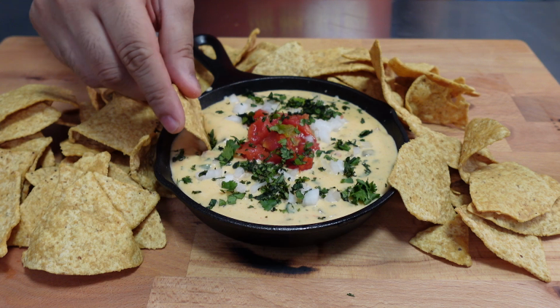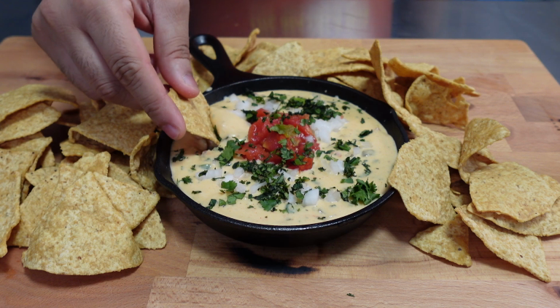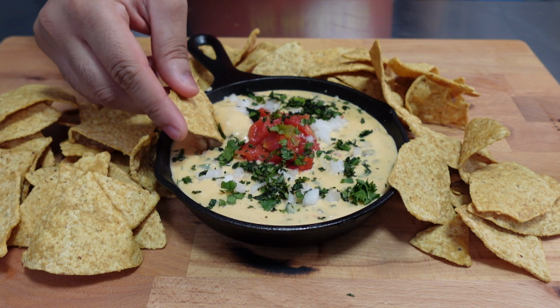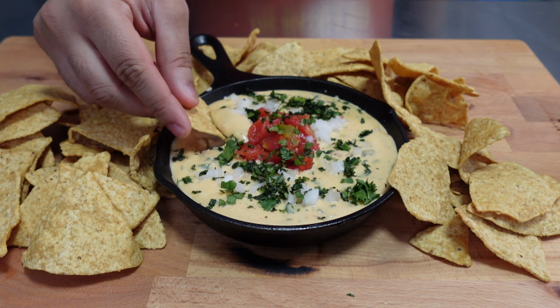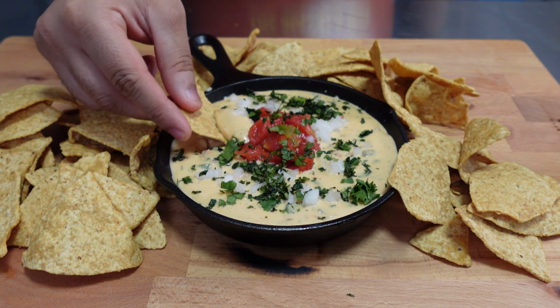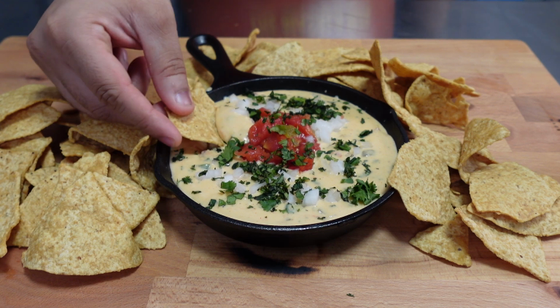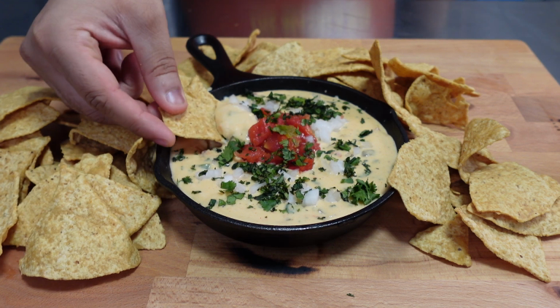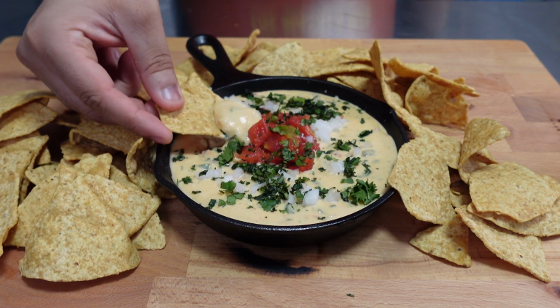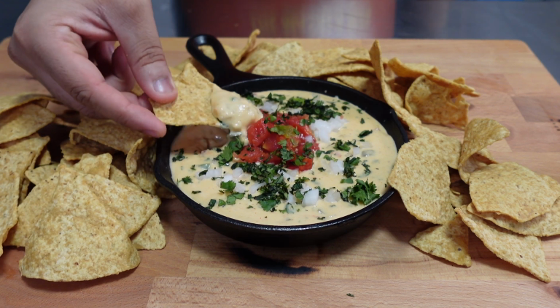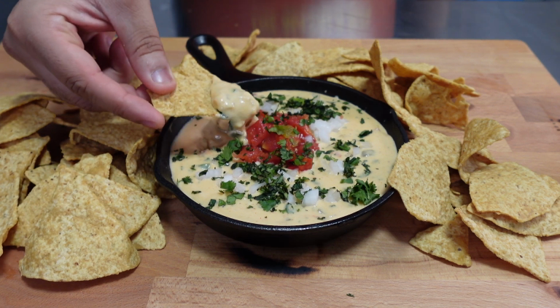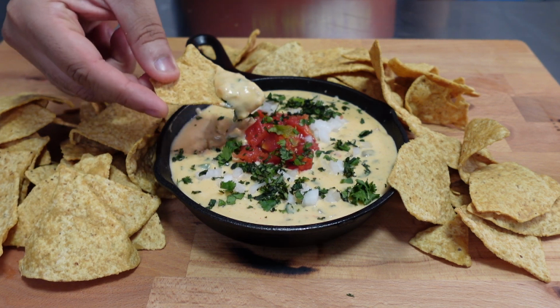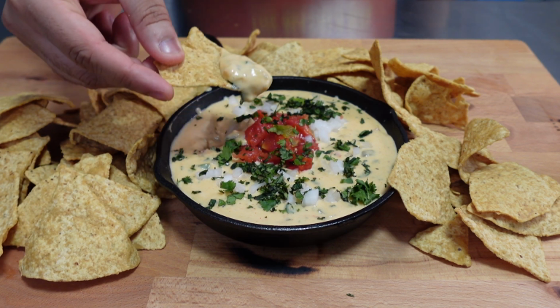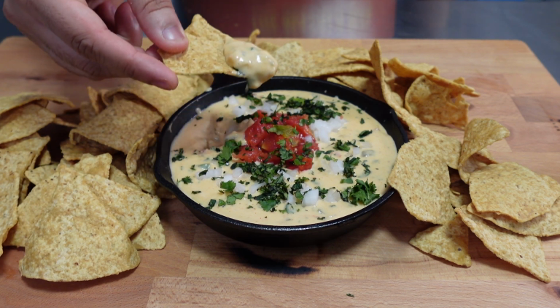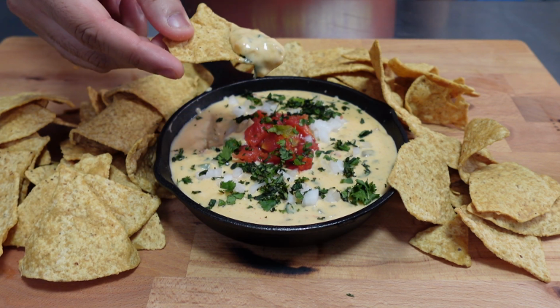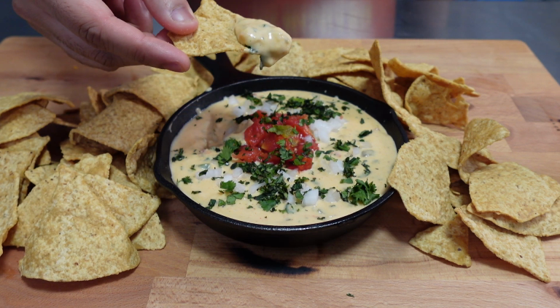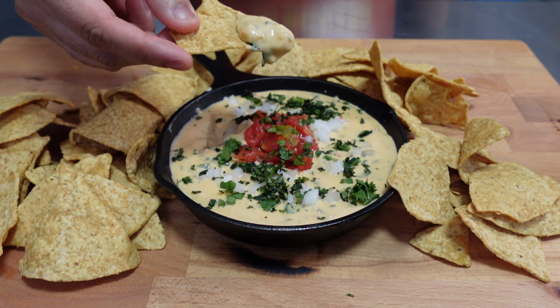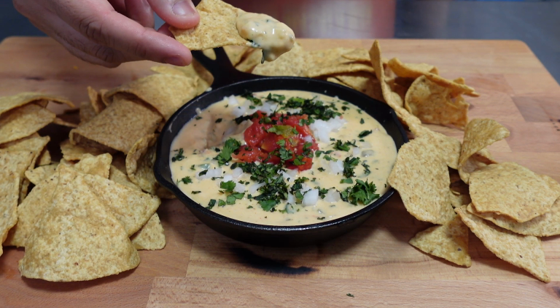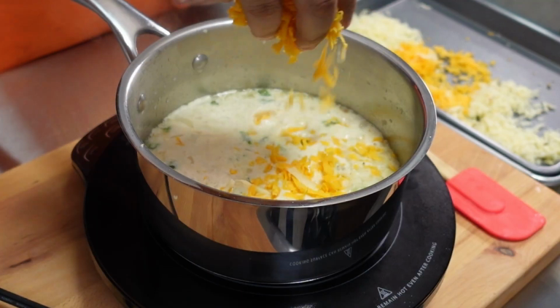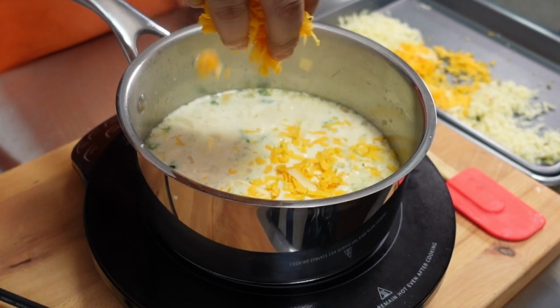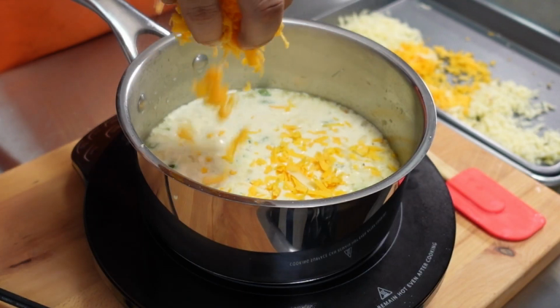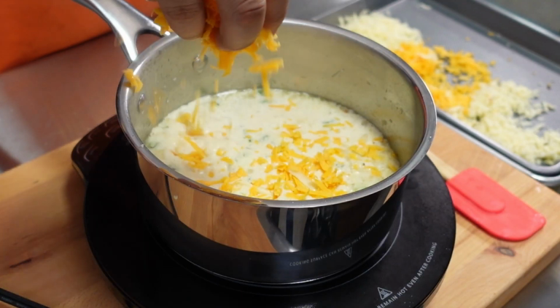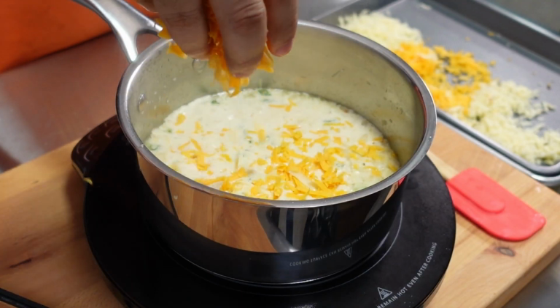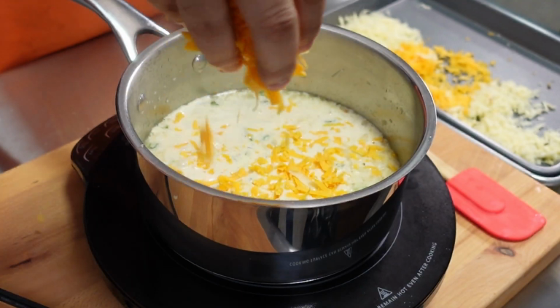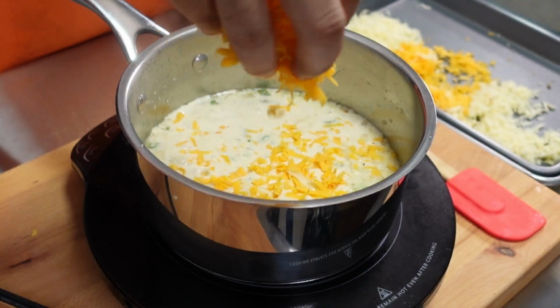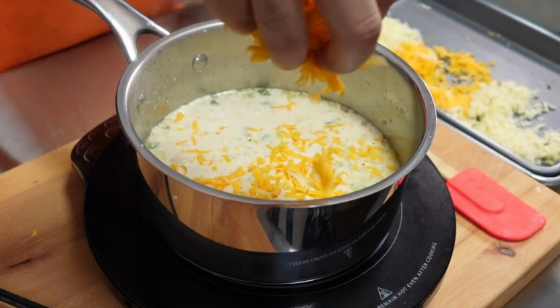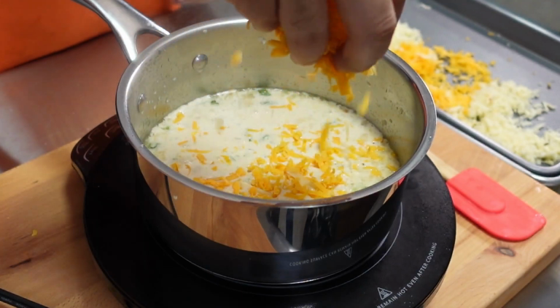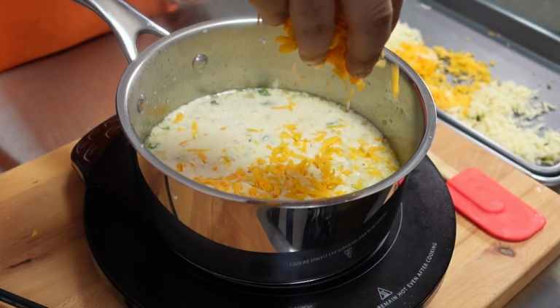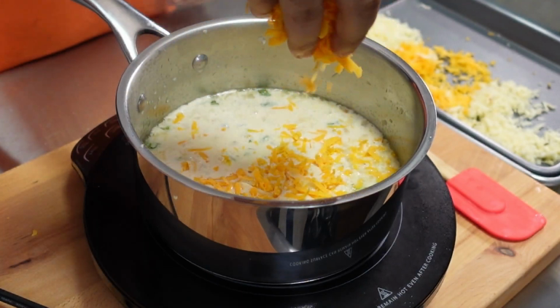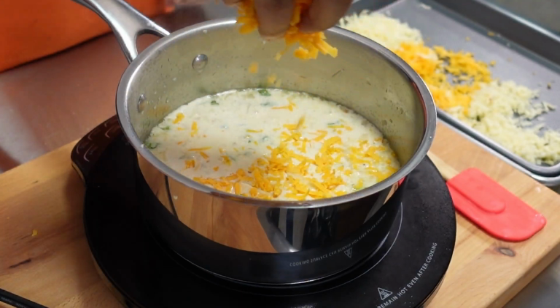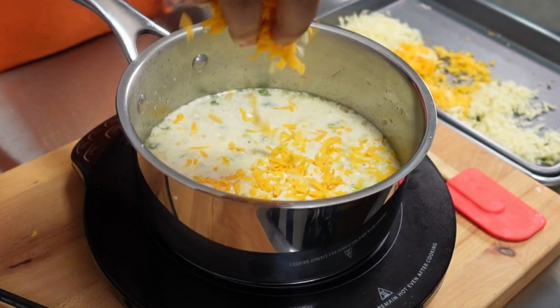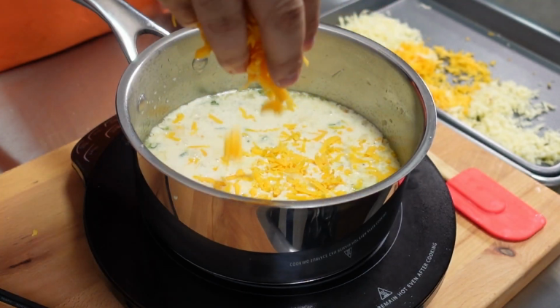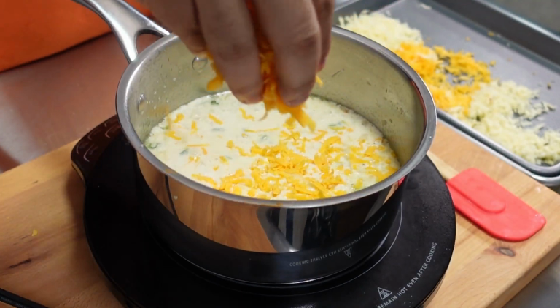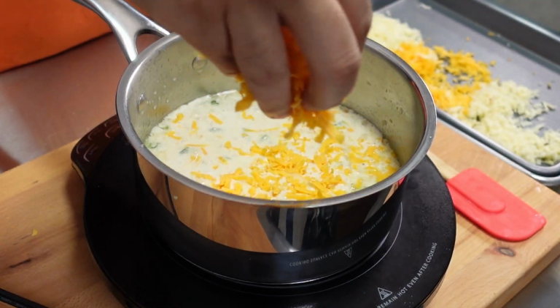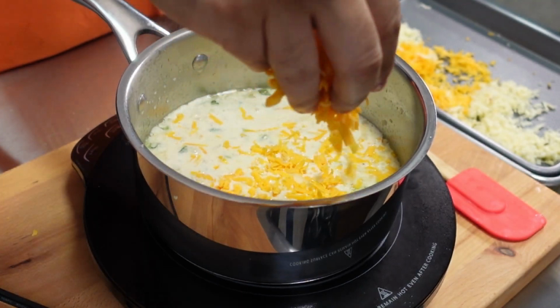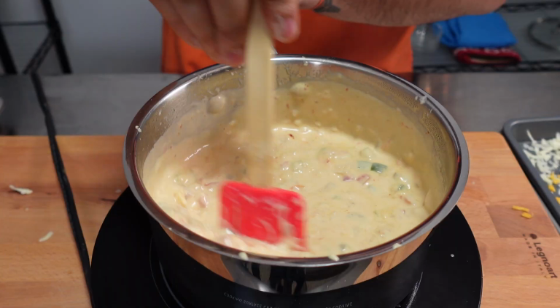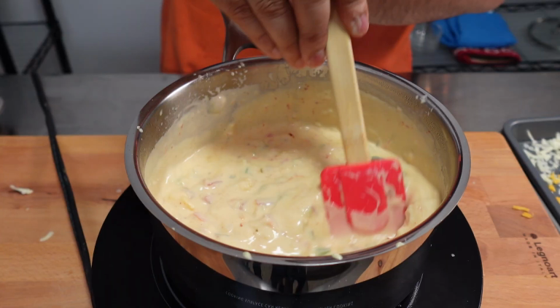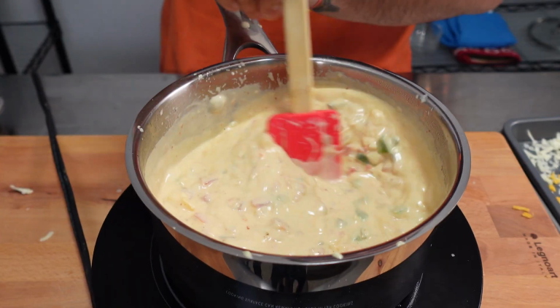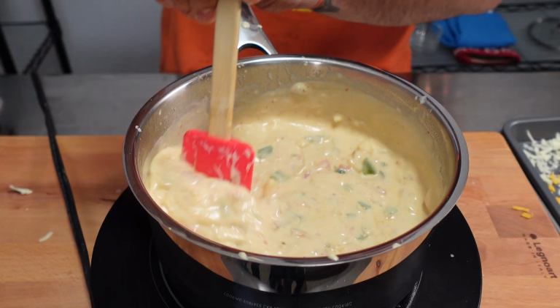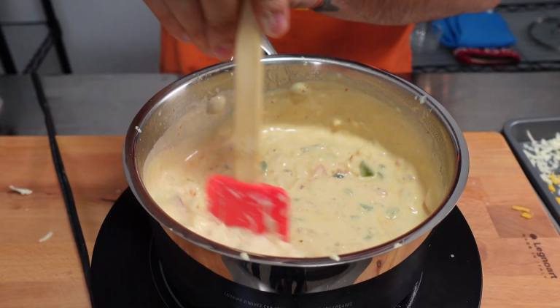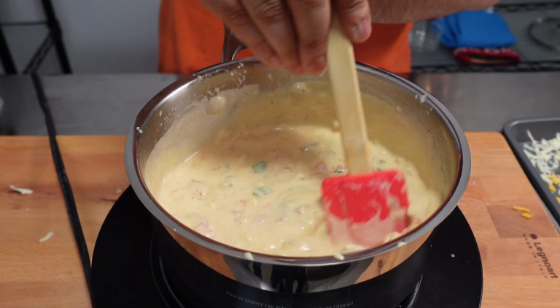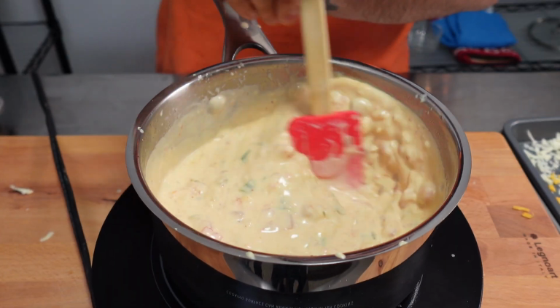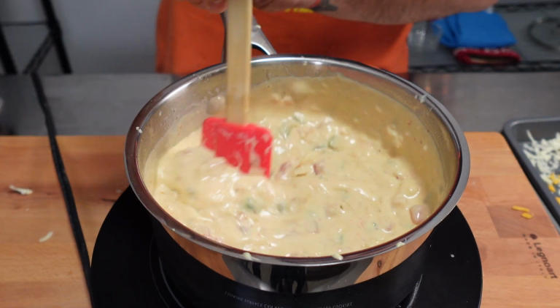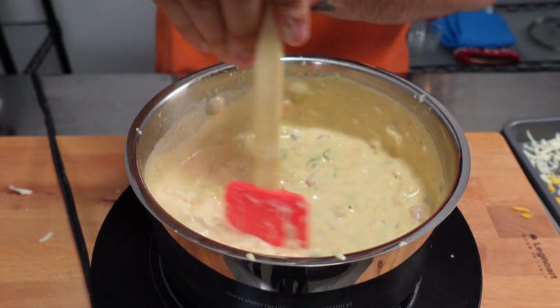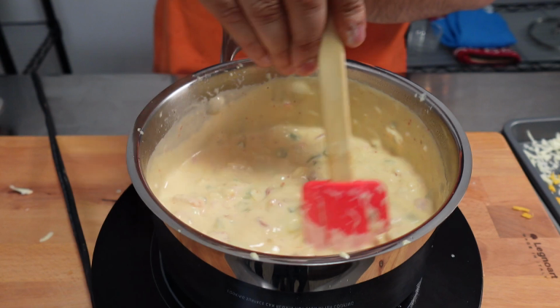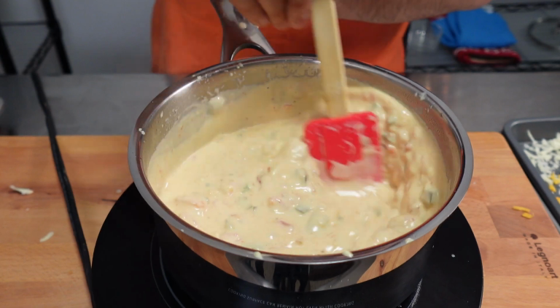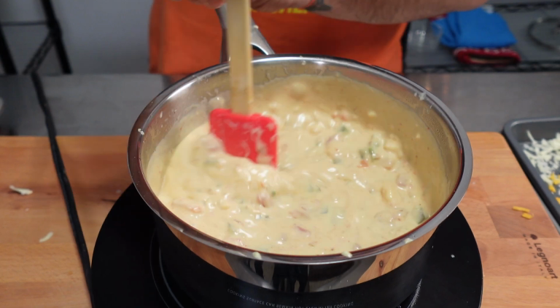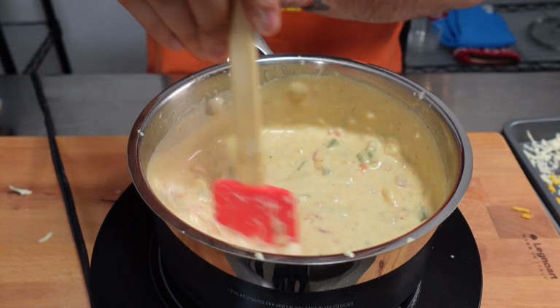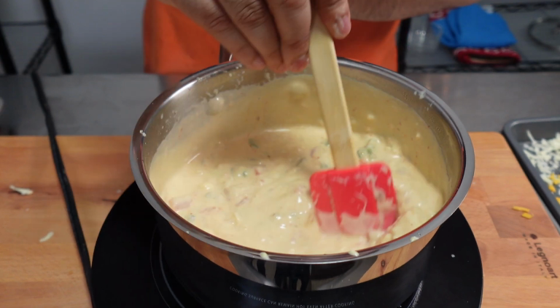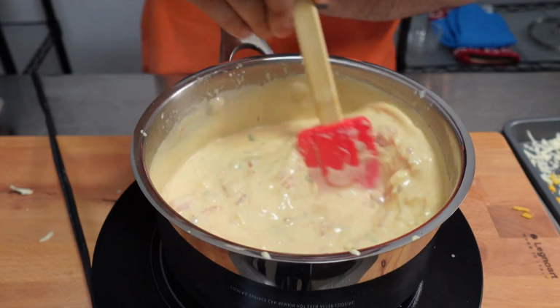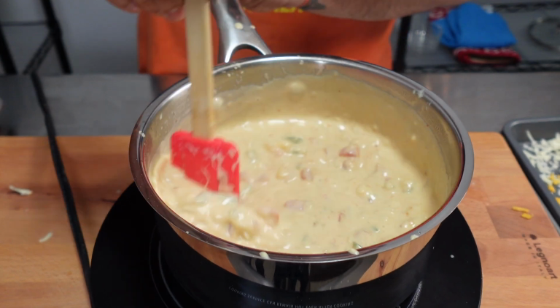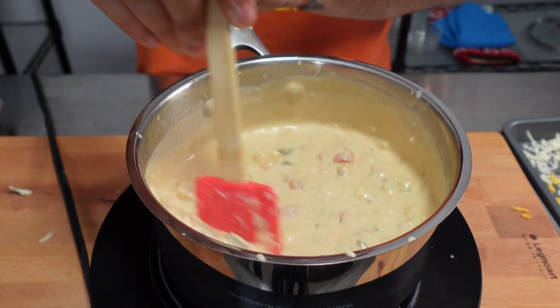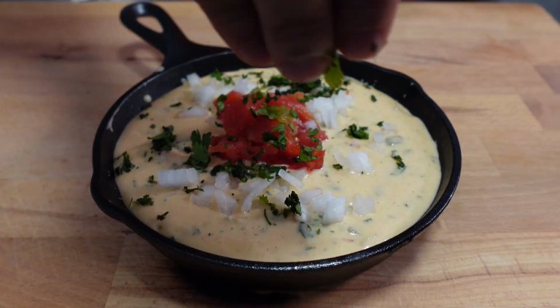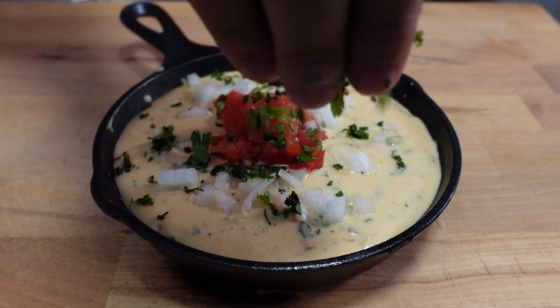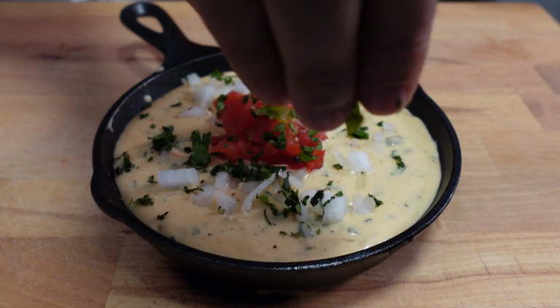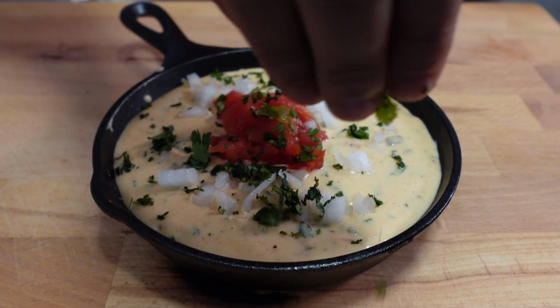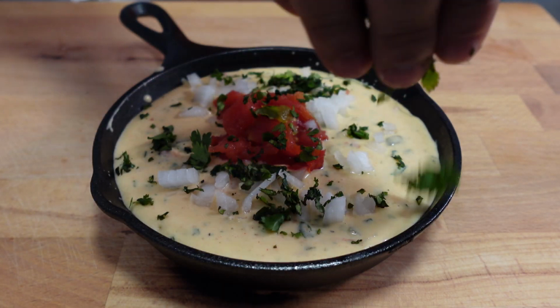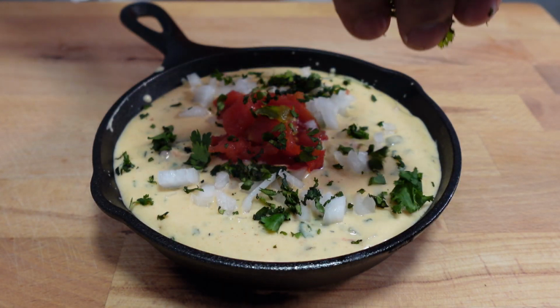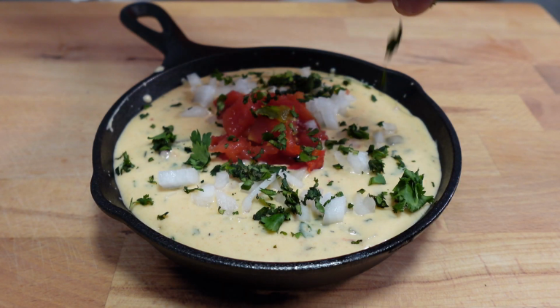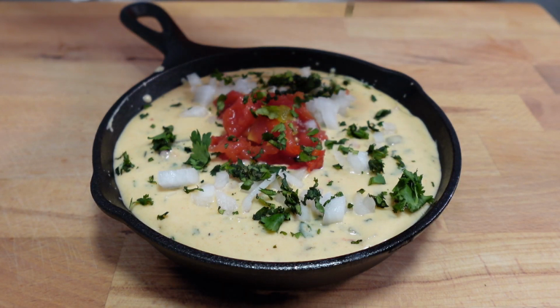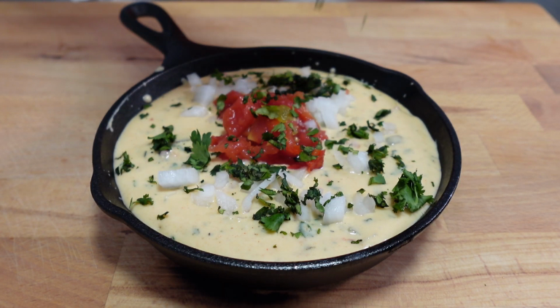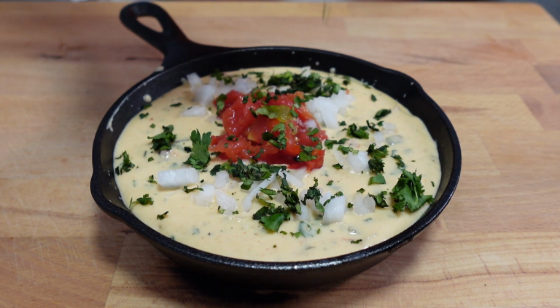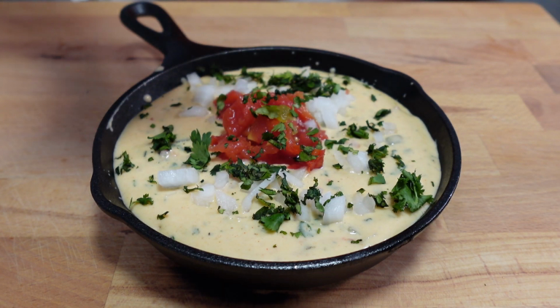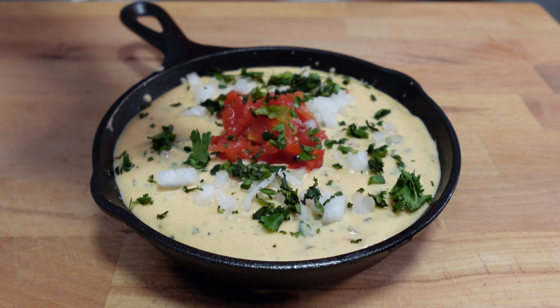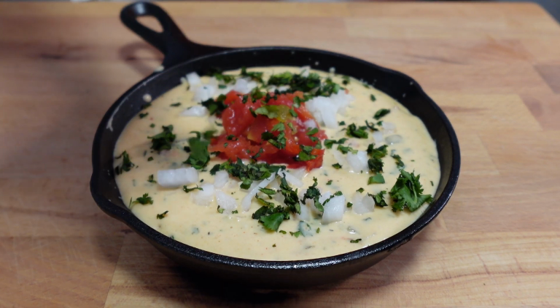Welcome back to episode 3 of our Super Bowl snack series. In today's video, I'm going to show you how to make a restaurant-style queso for your Super Bowl party.